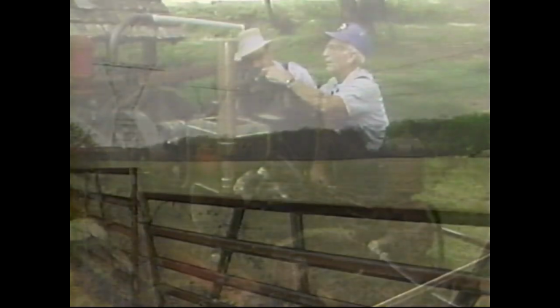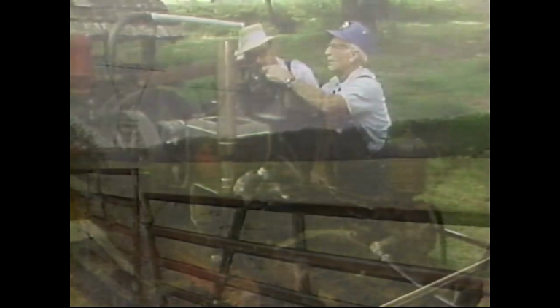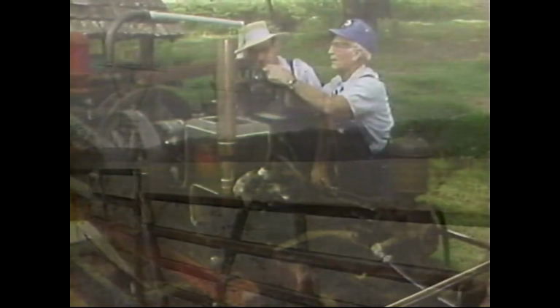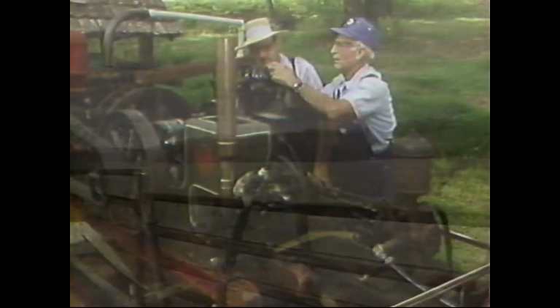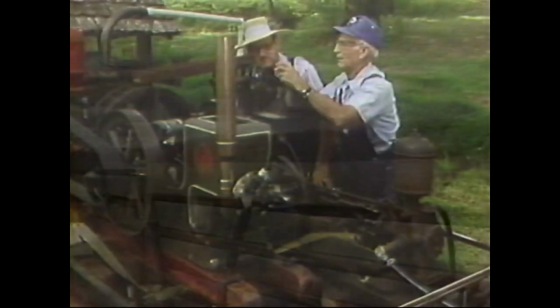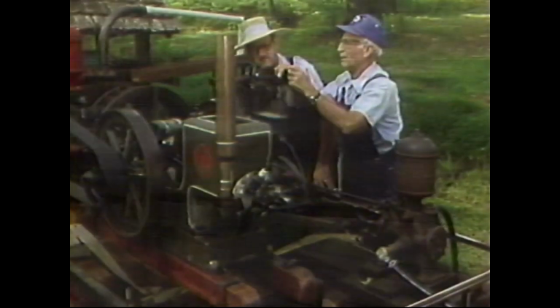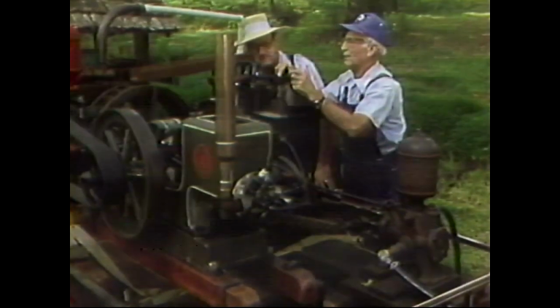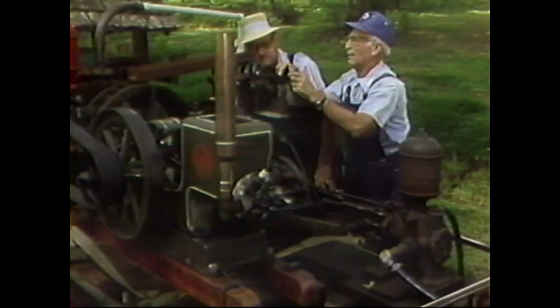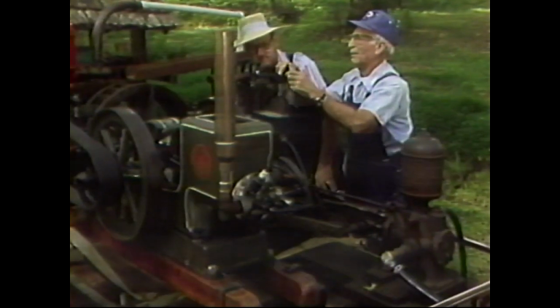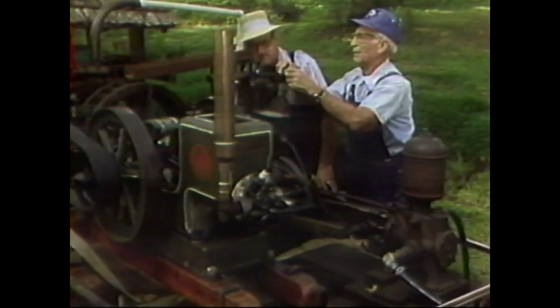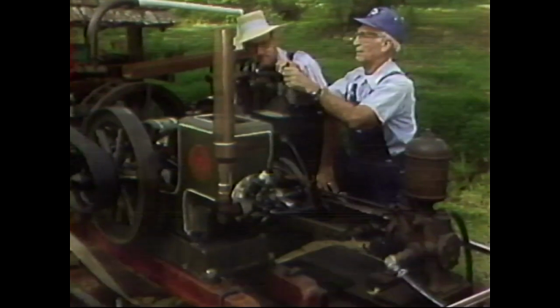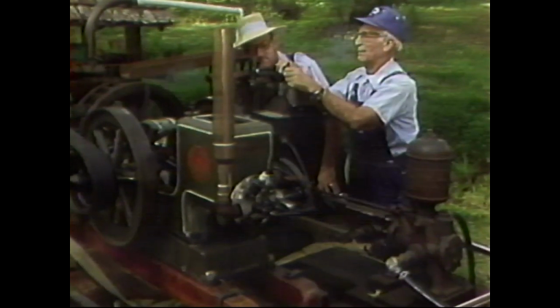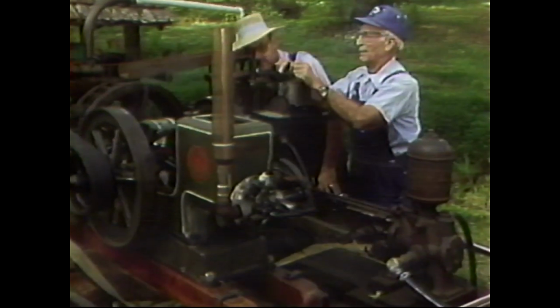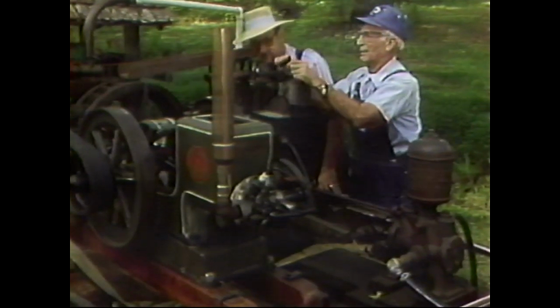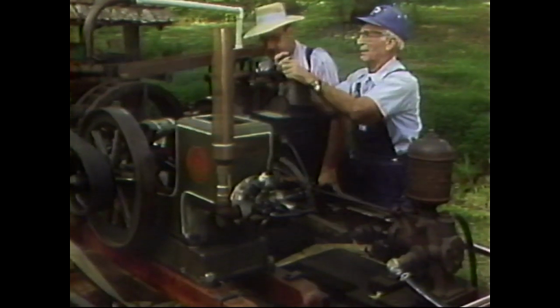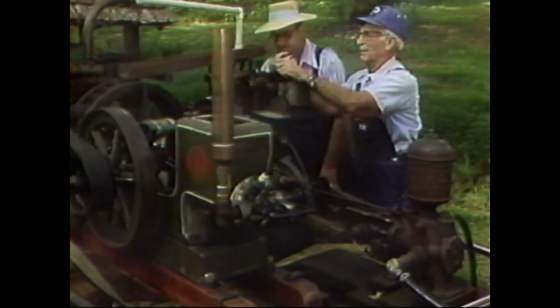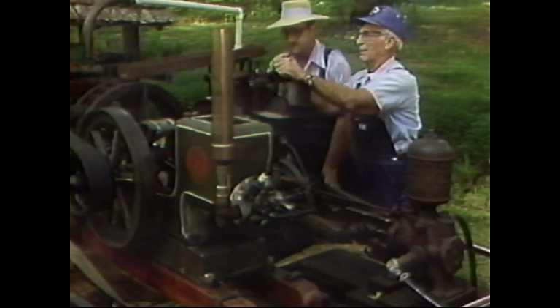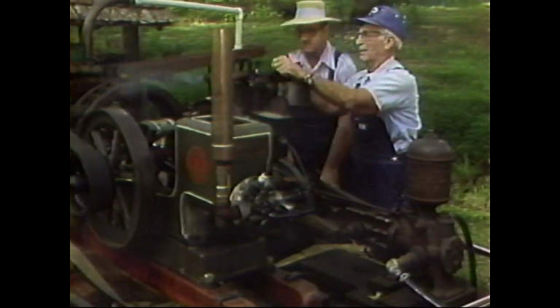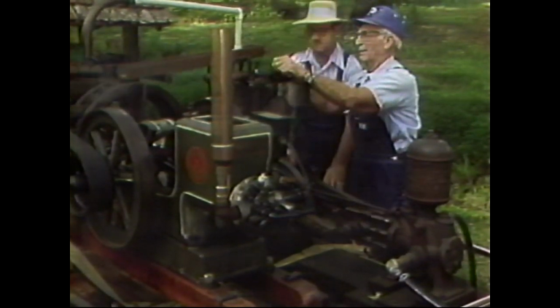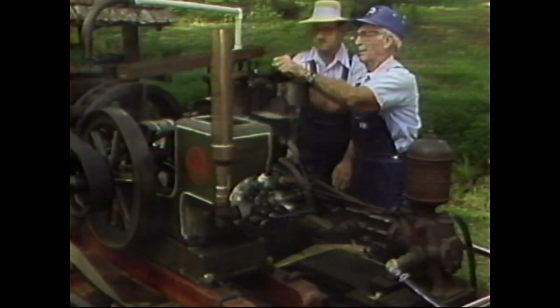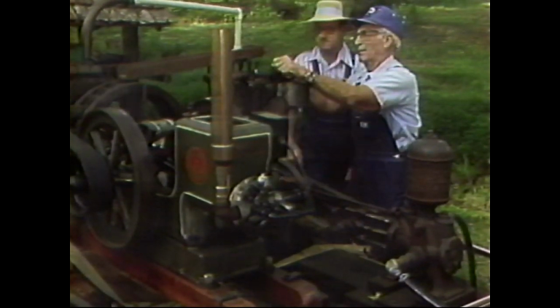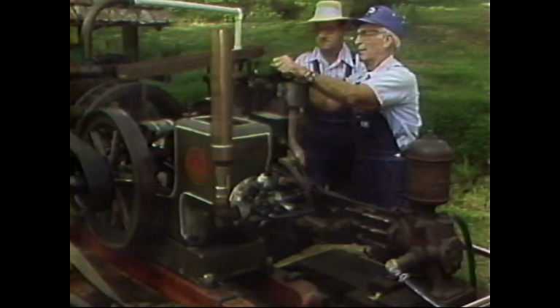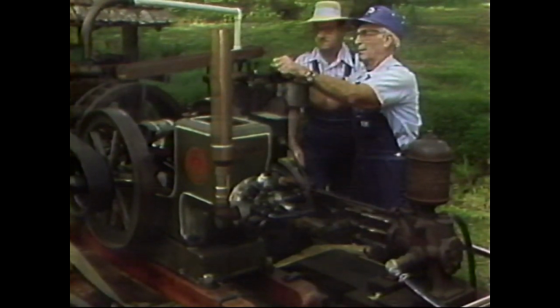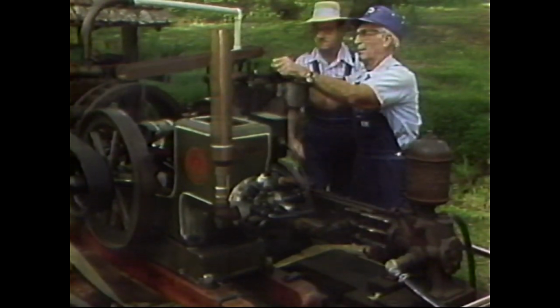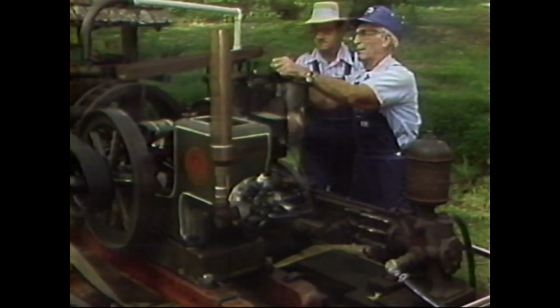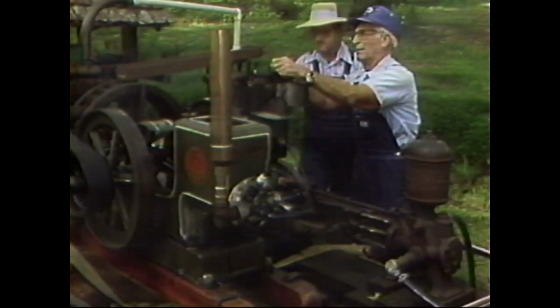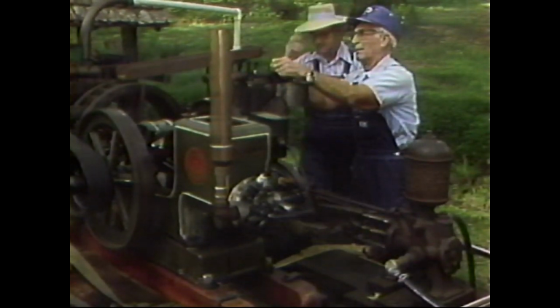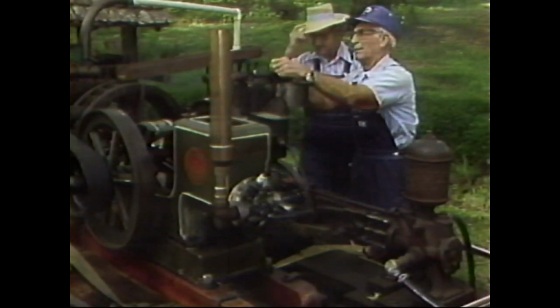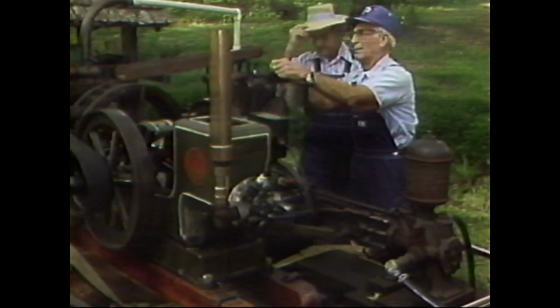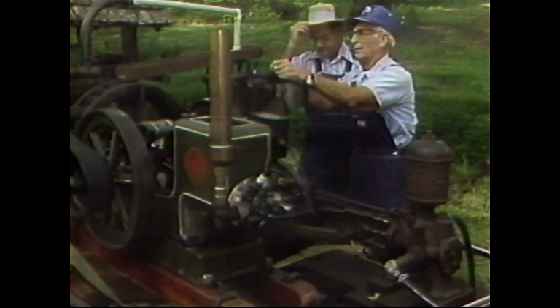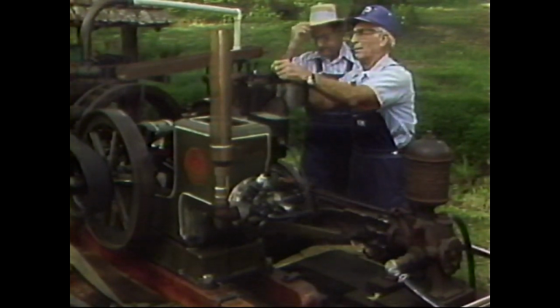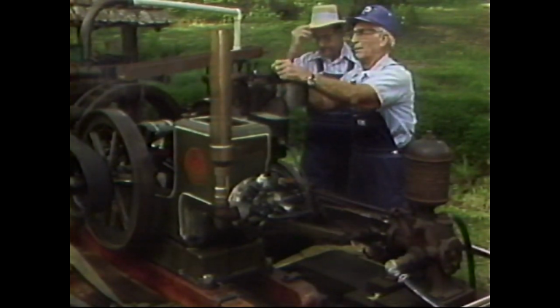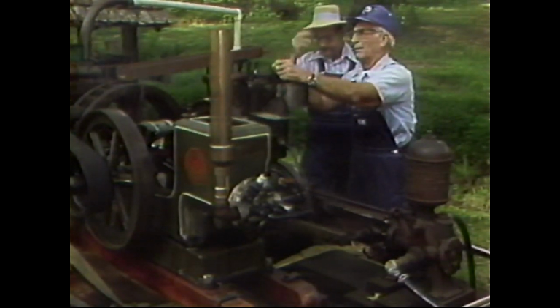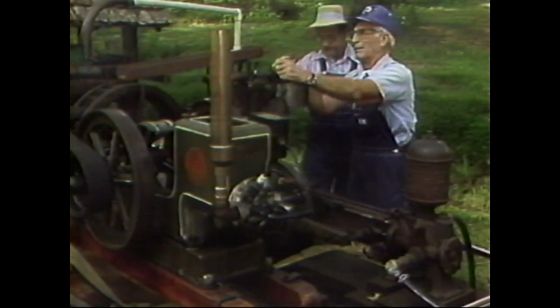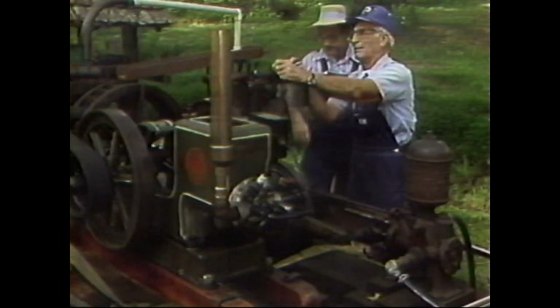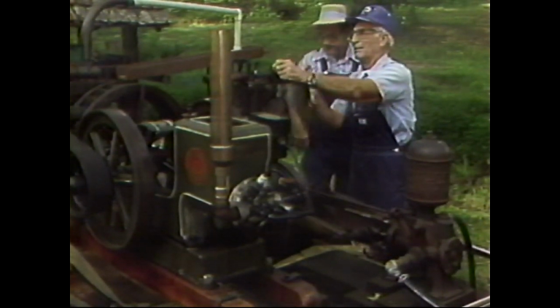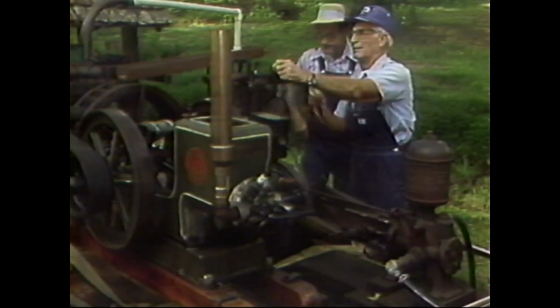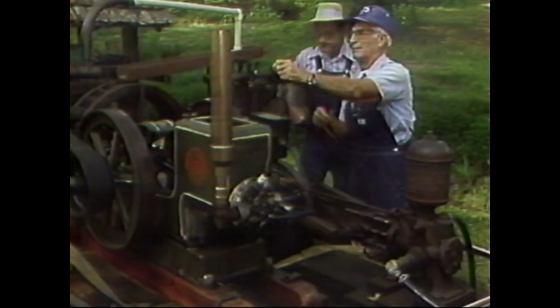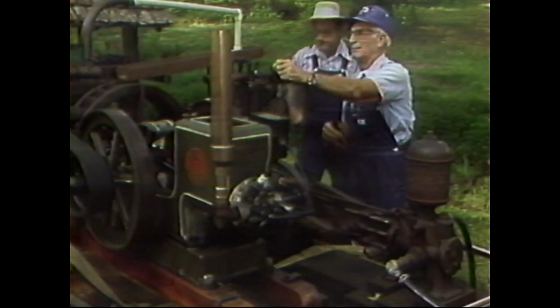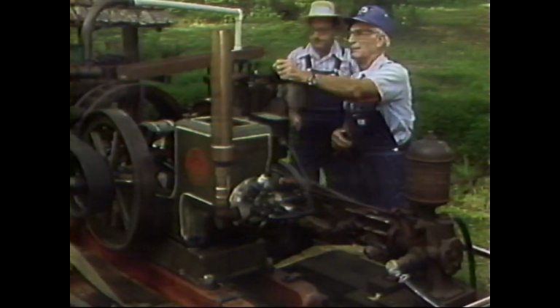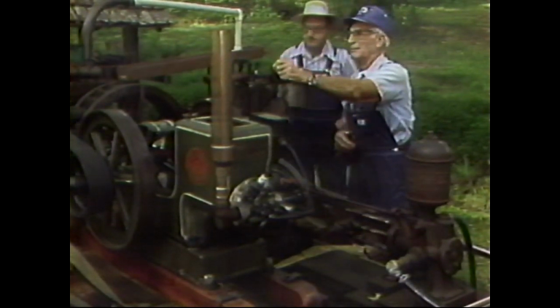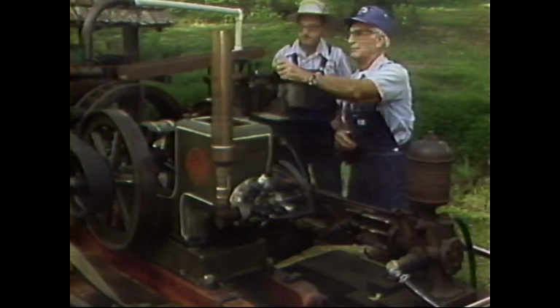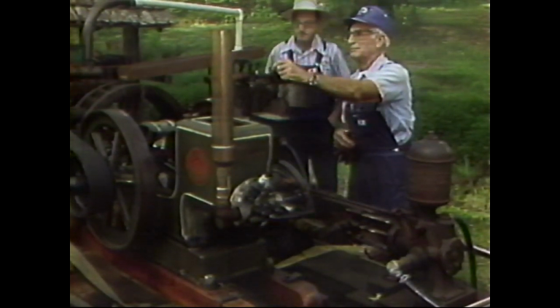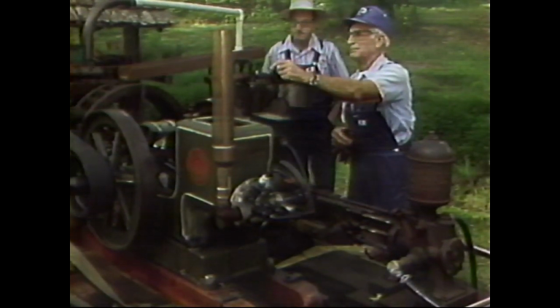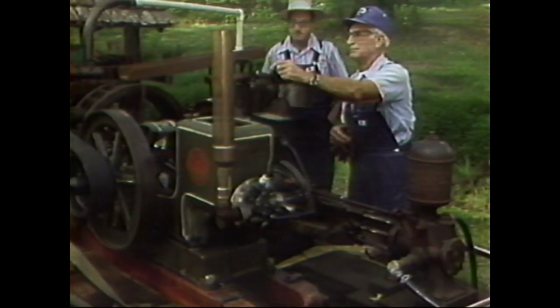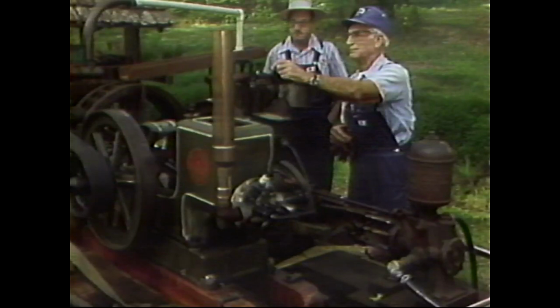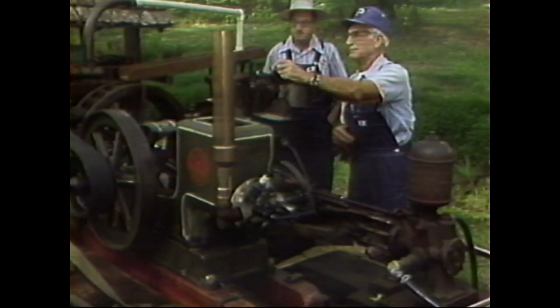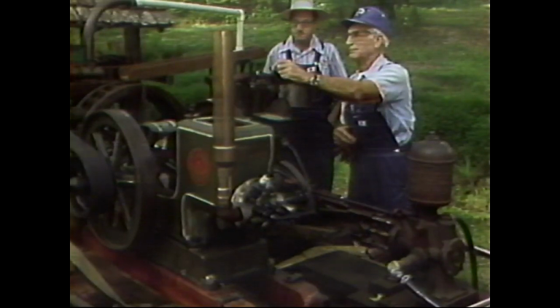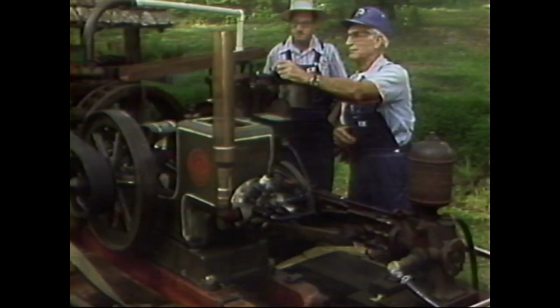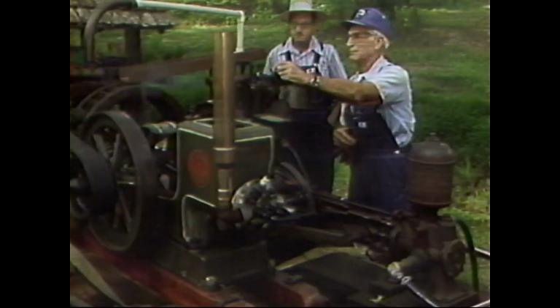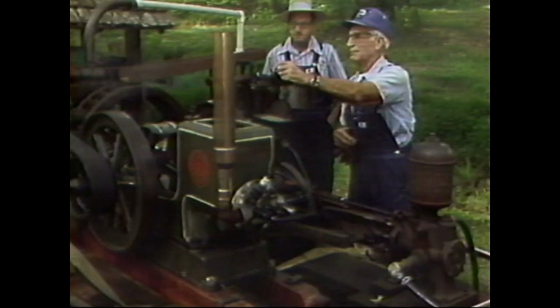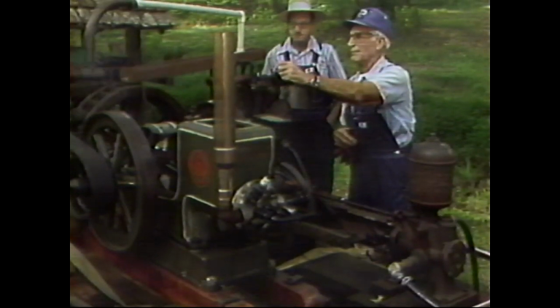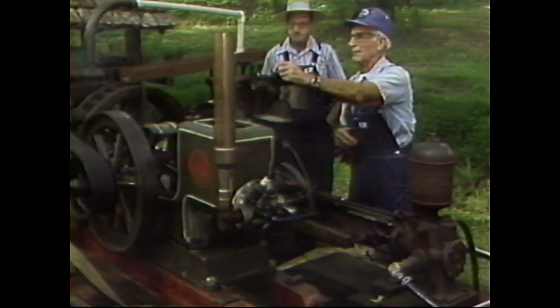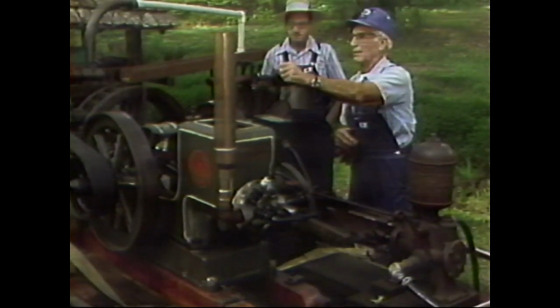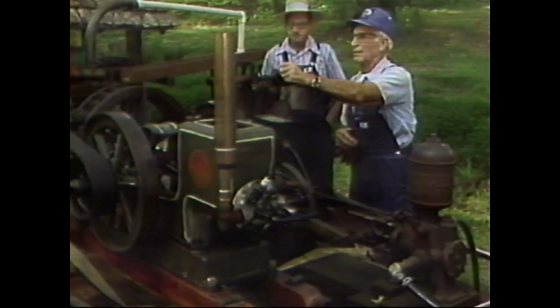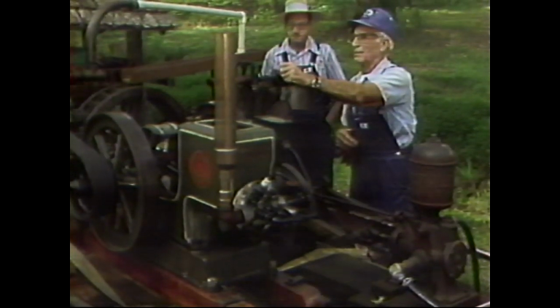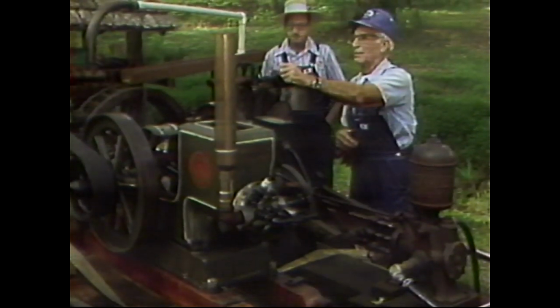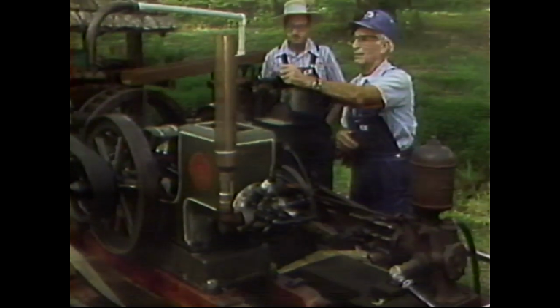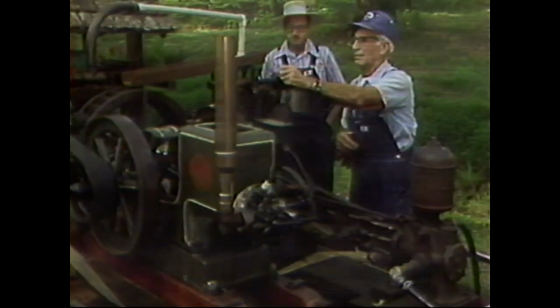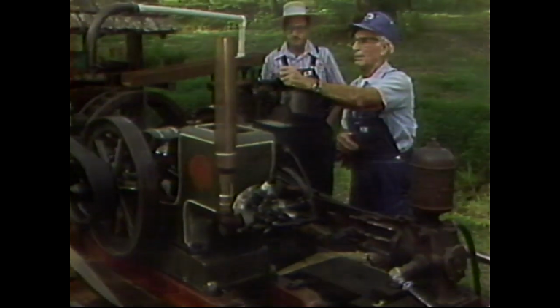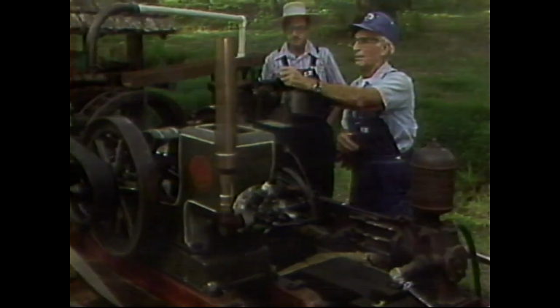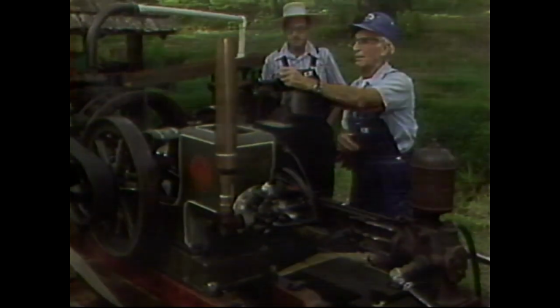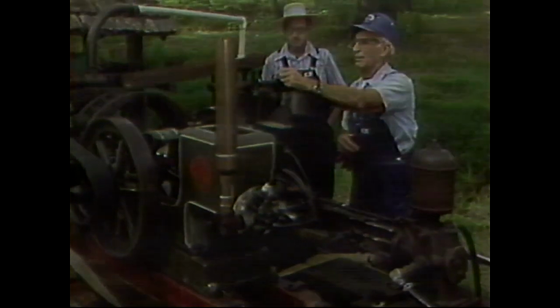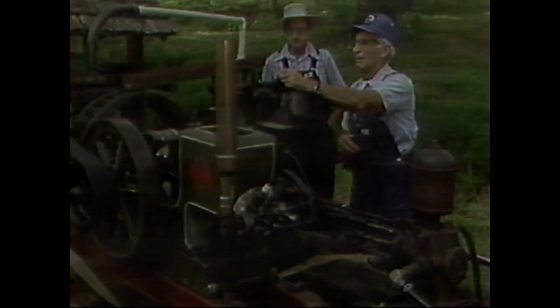But Lou will never forget the role the farm engine played and the rhythm in its song of progress.